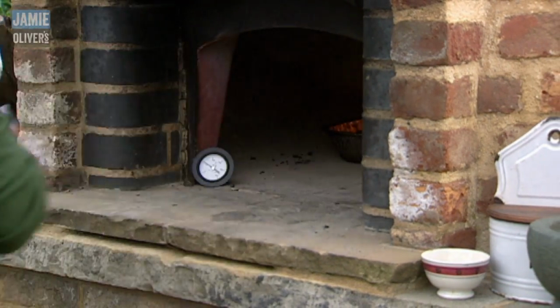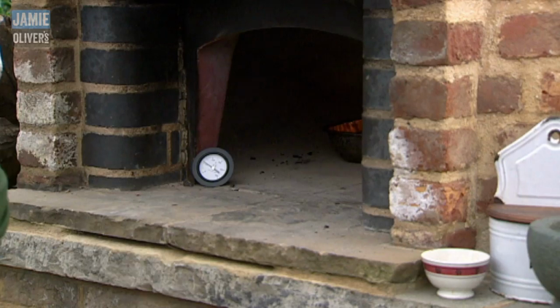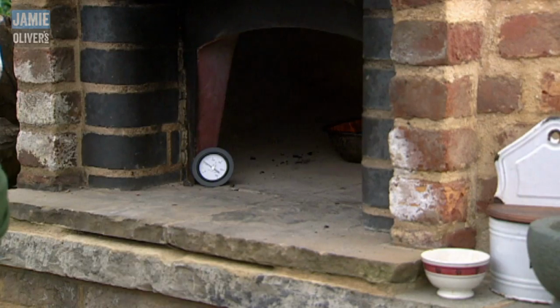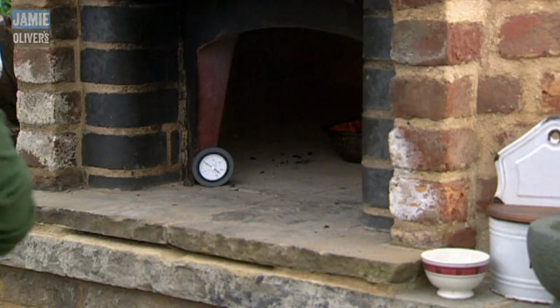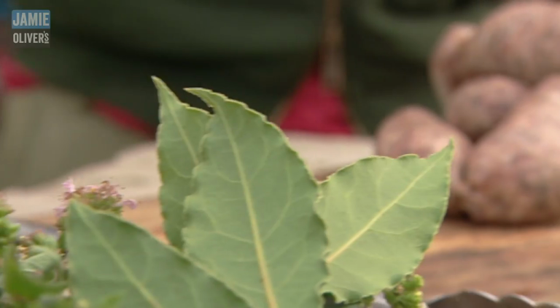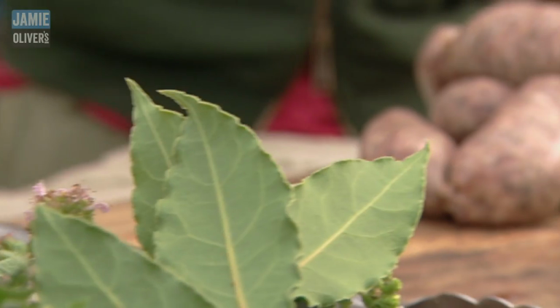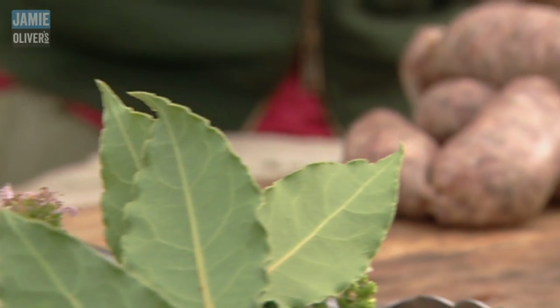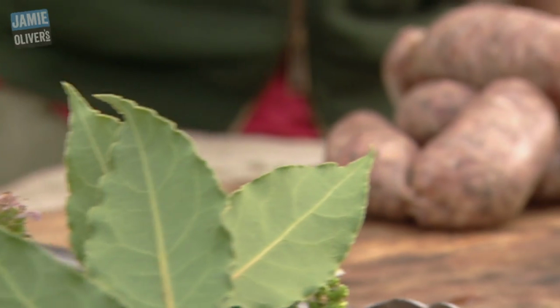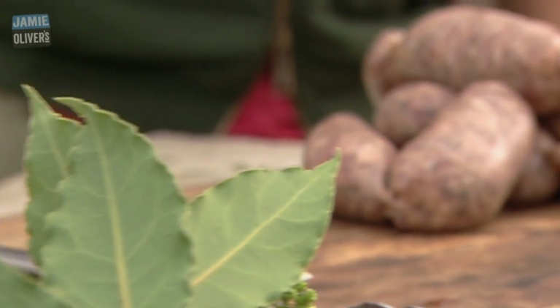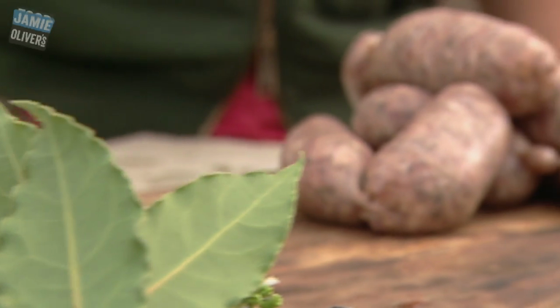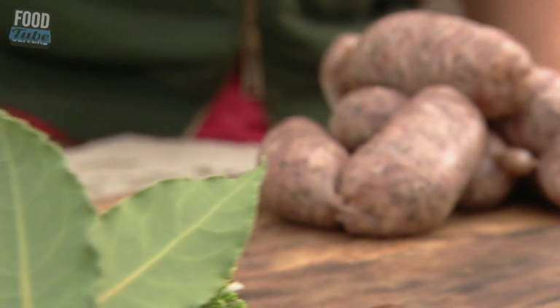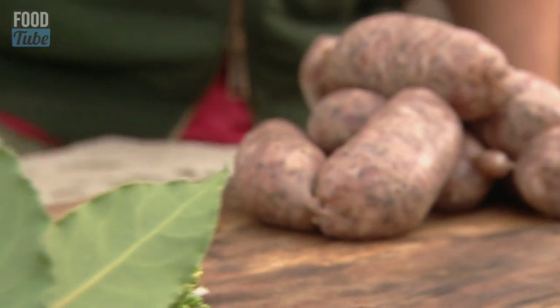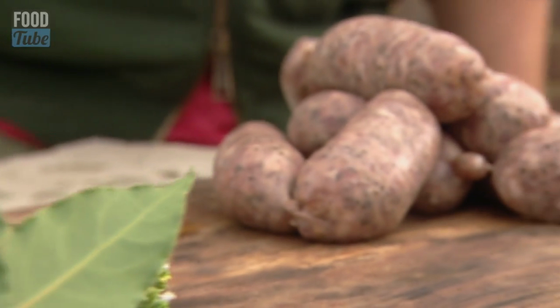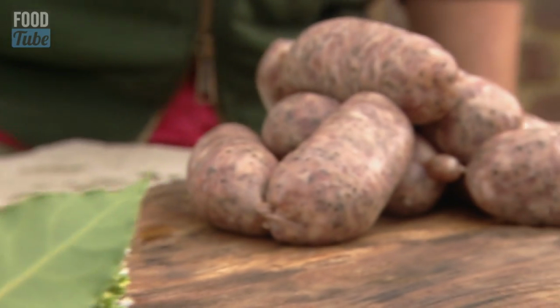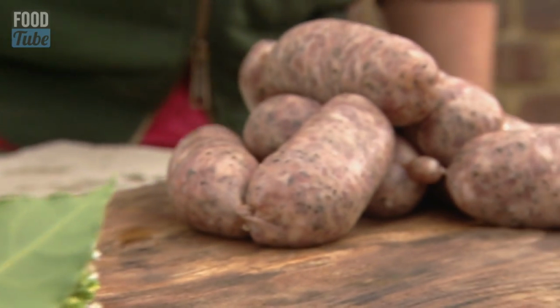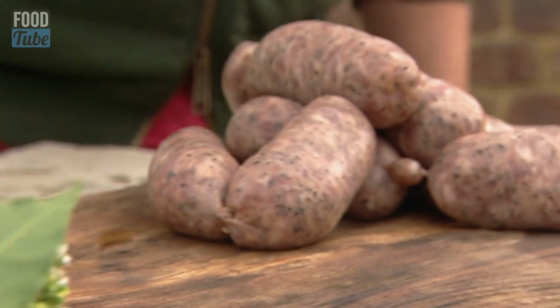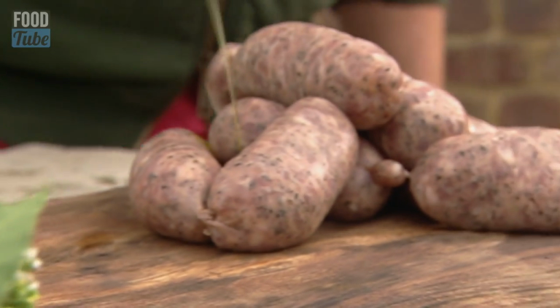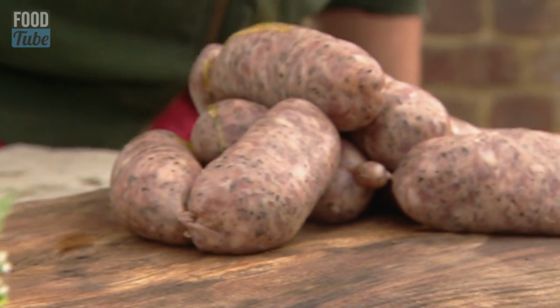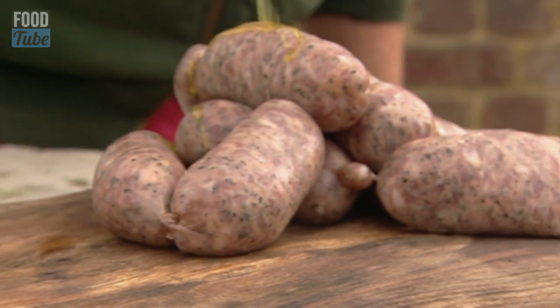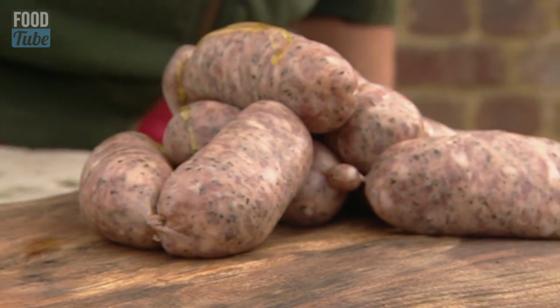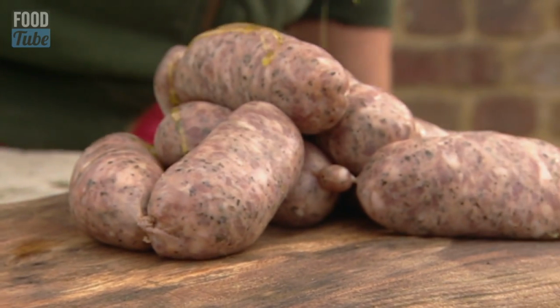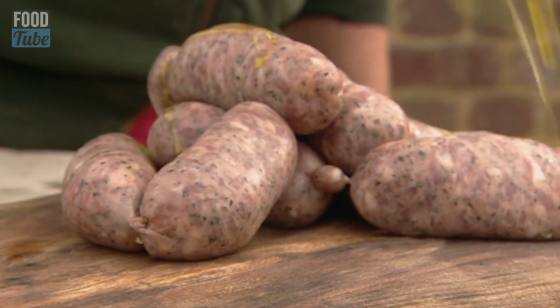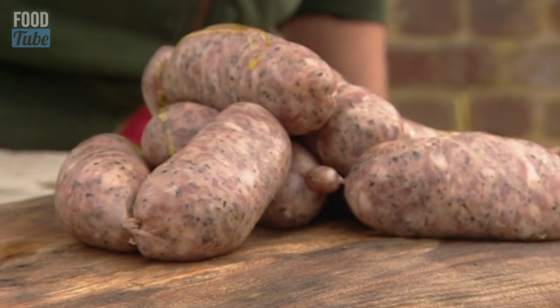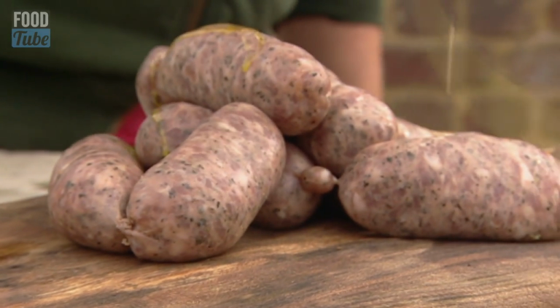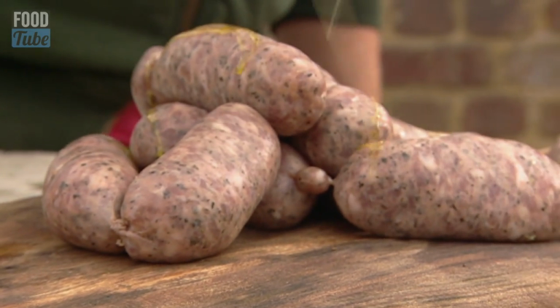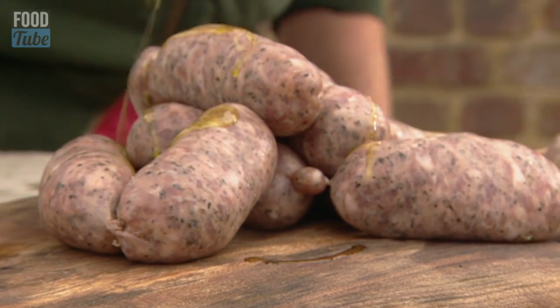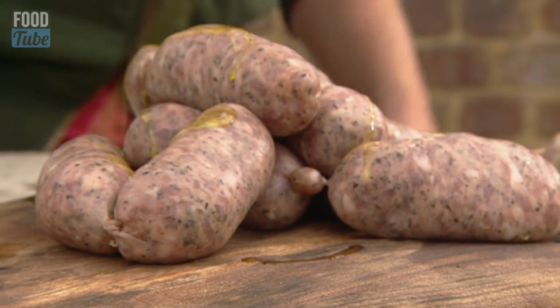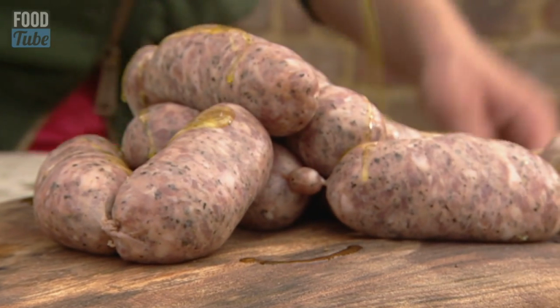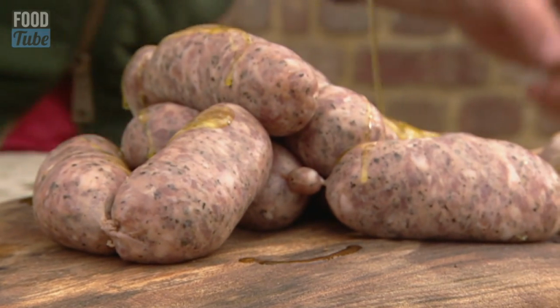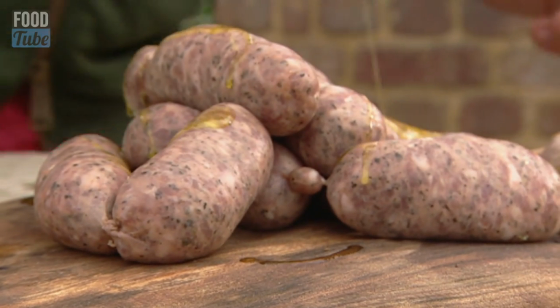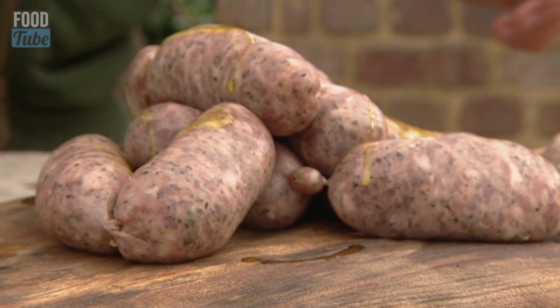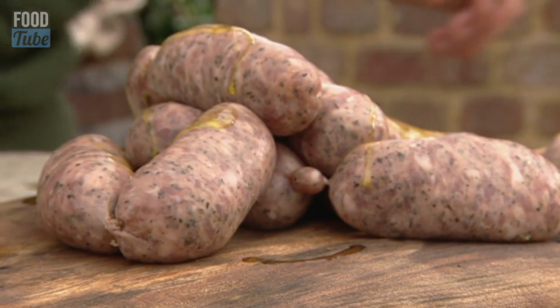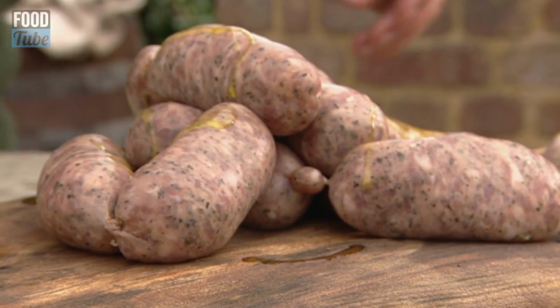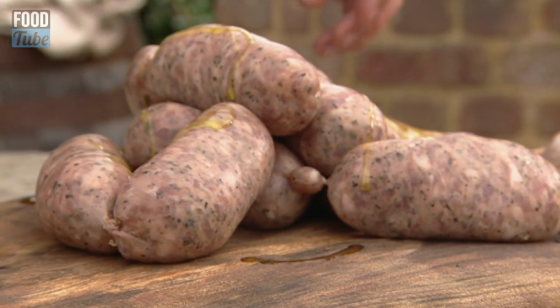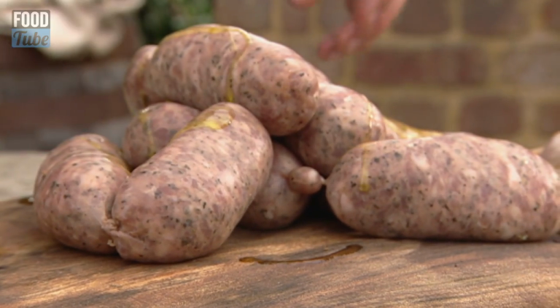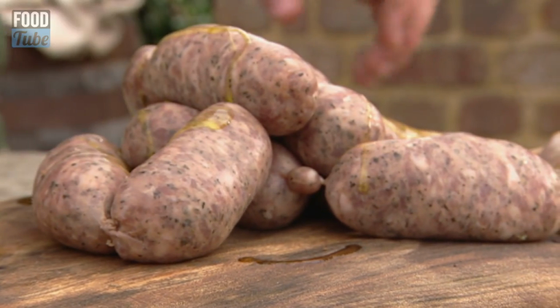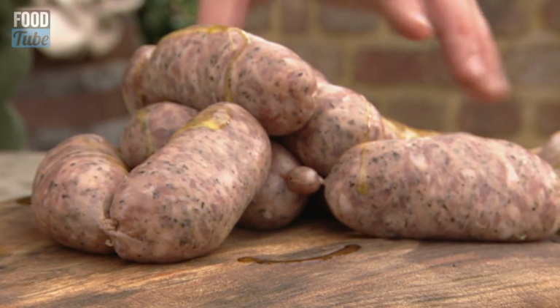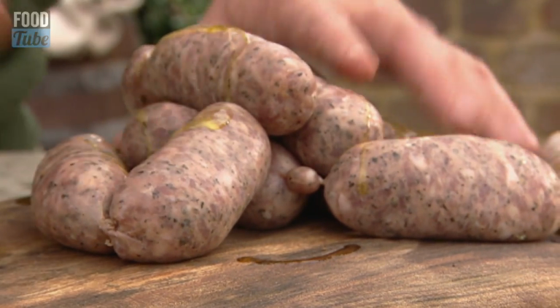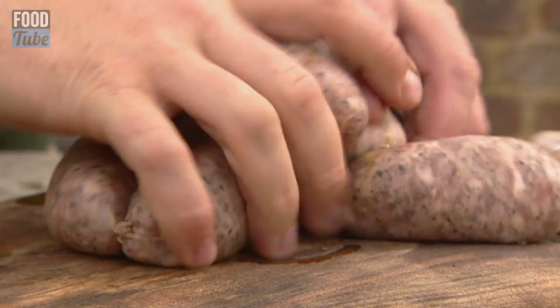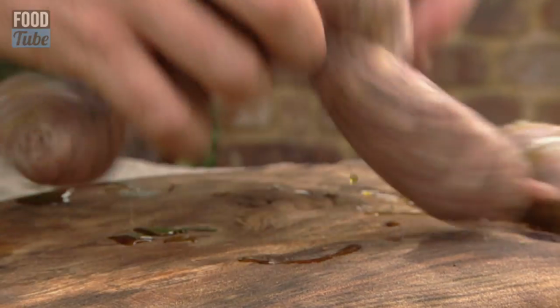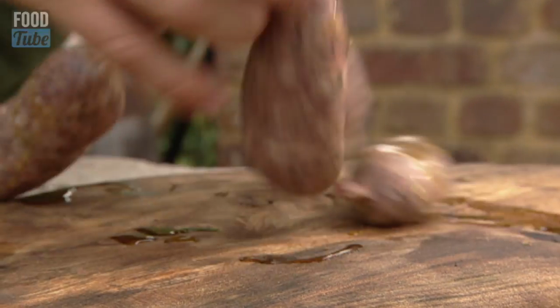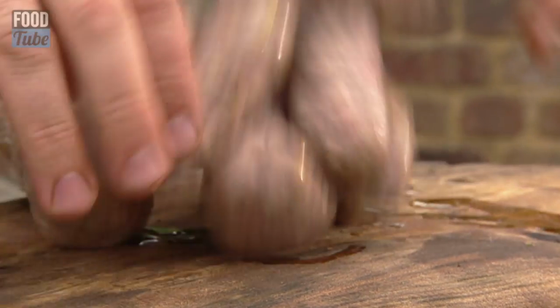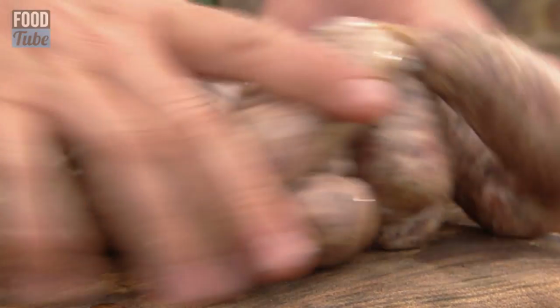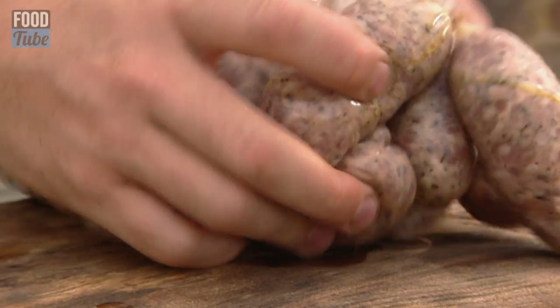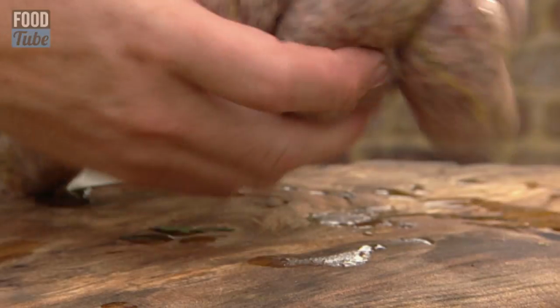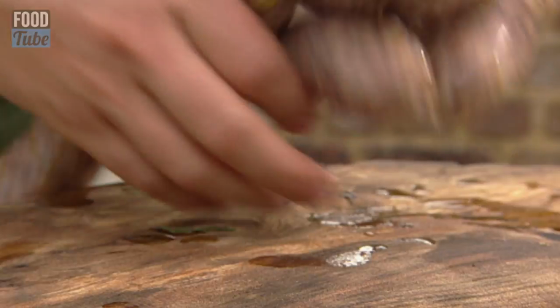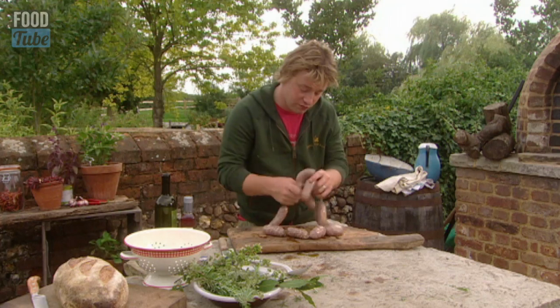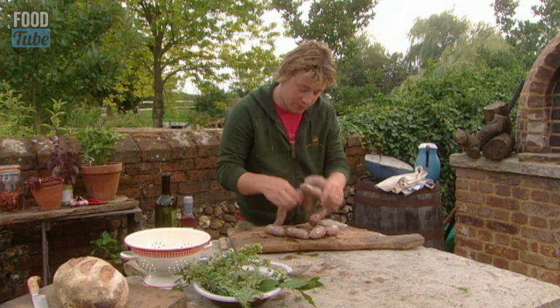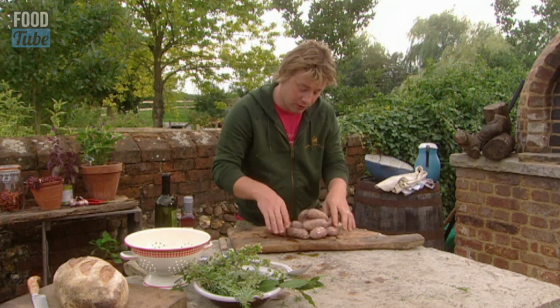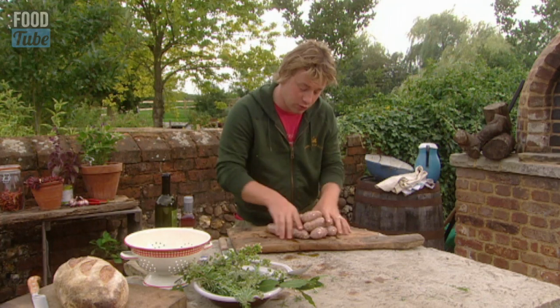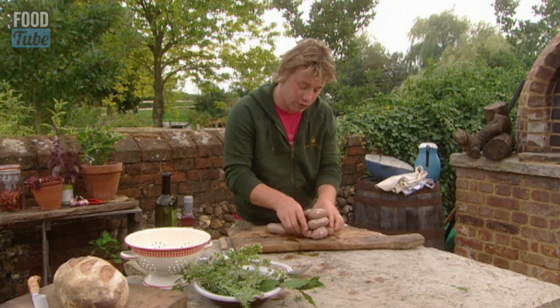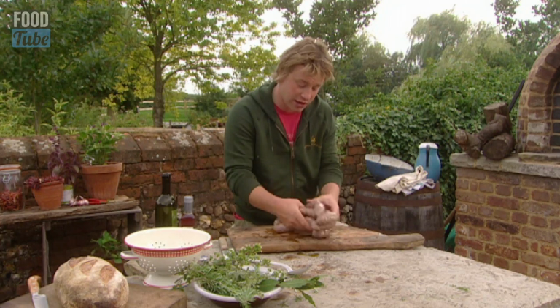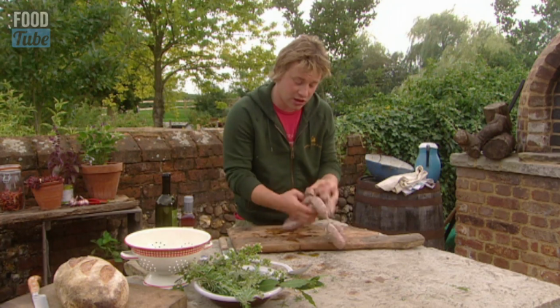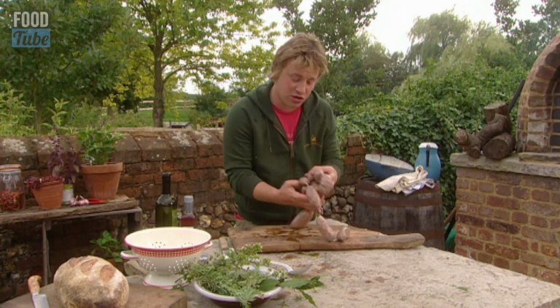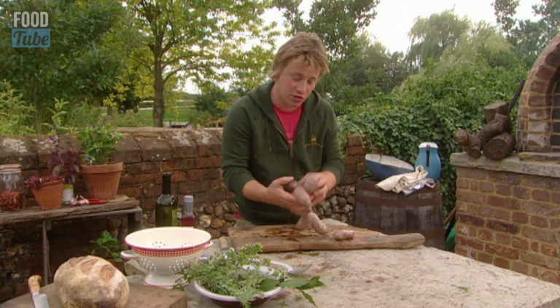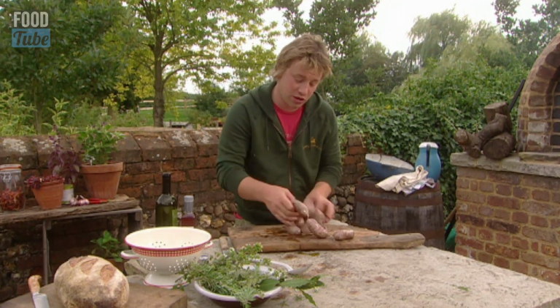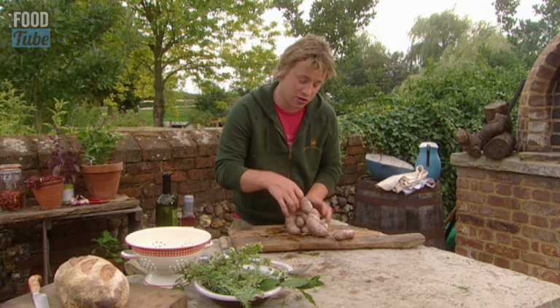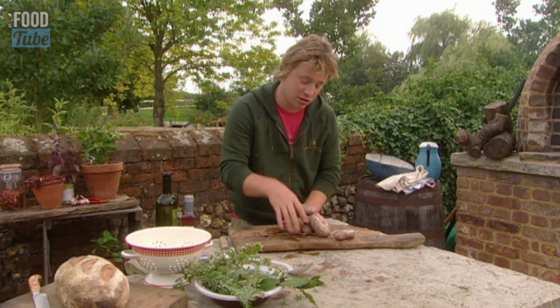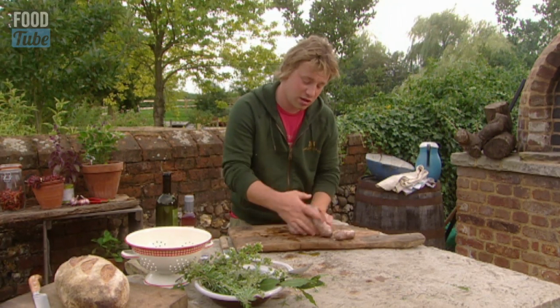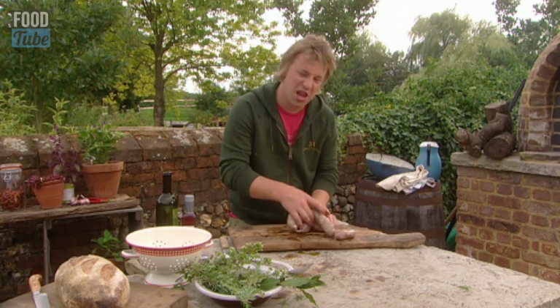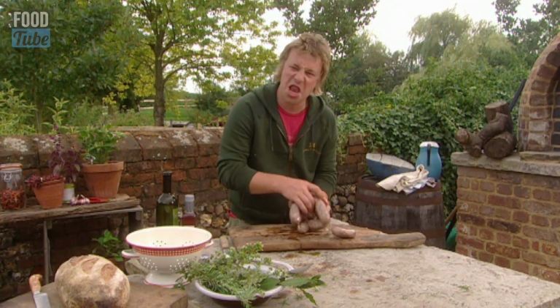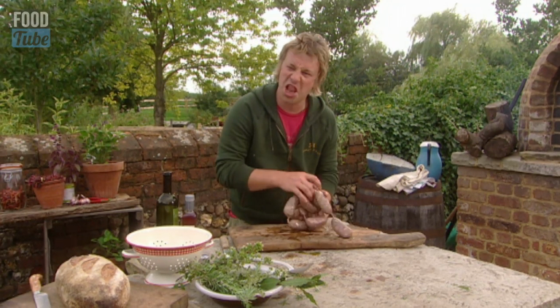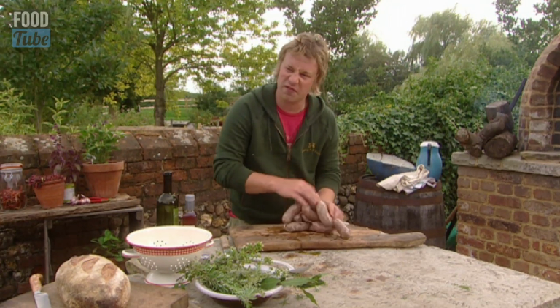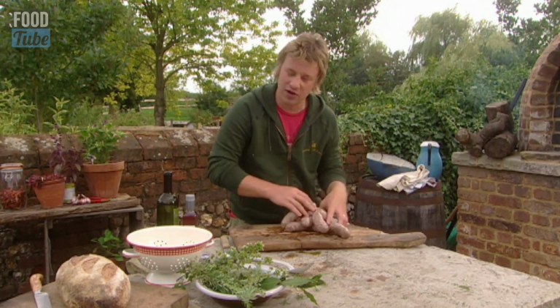Now I've got these lovely sausages here. Just get a little bit of olive oil and rub it all around your sausage. Lovely.